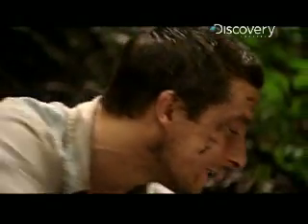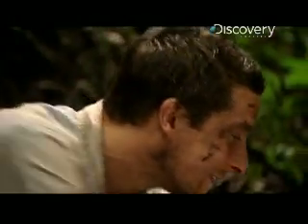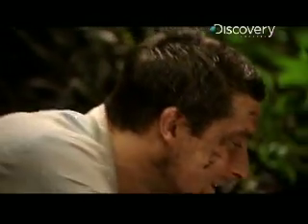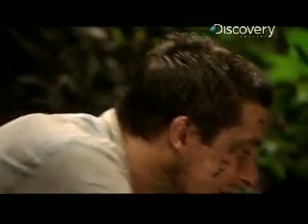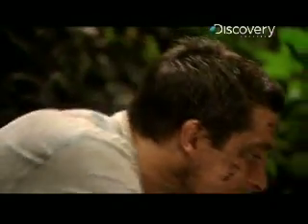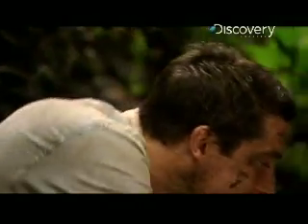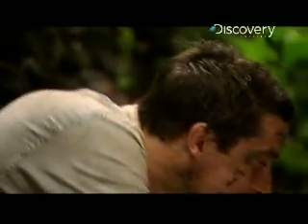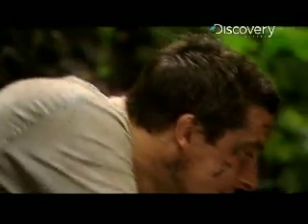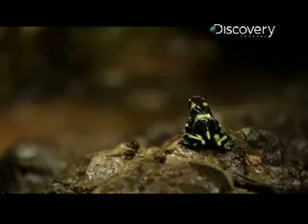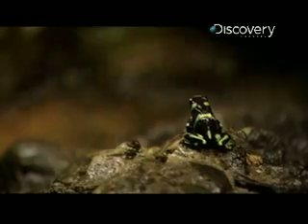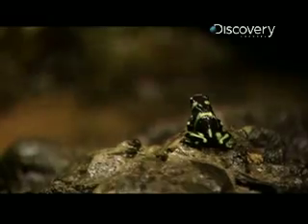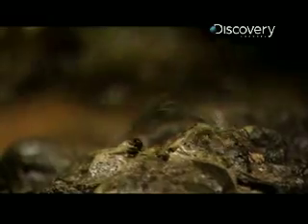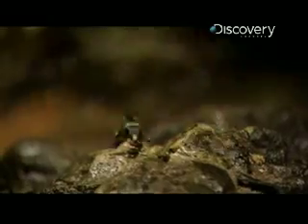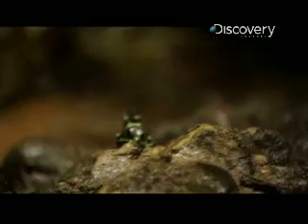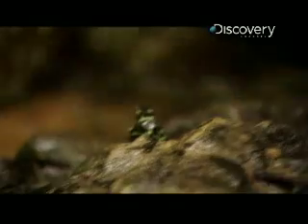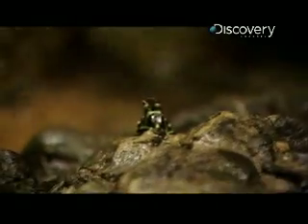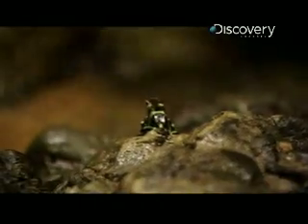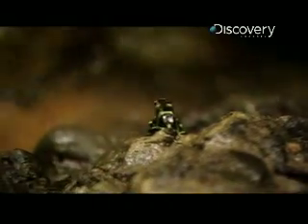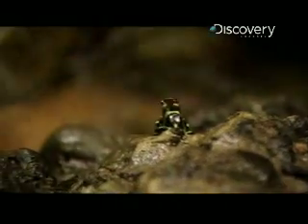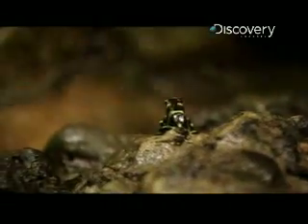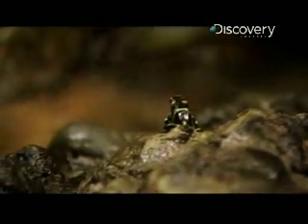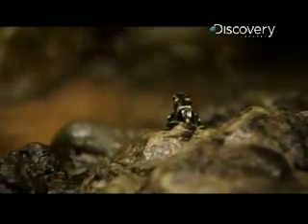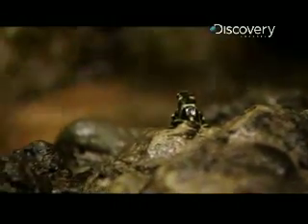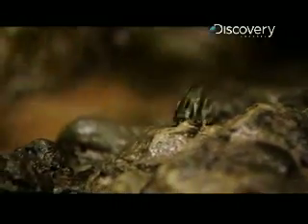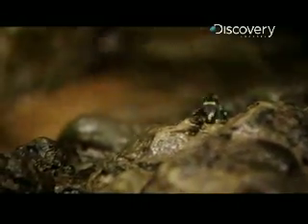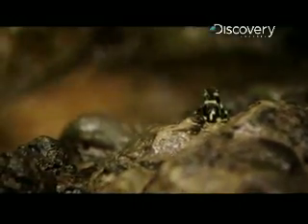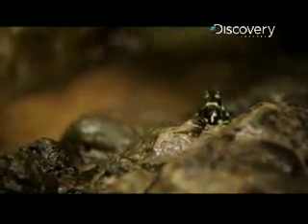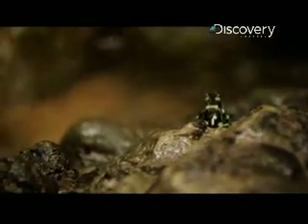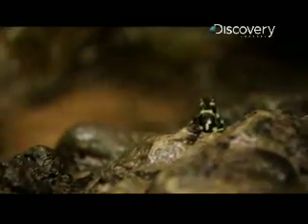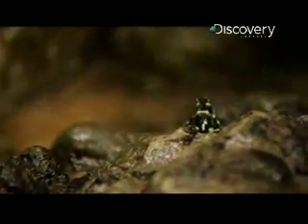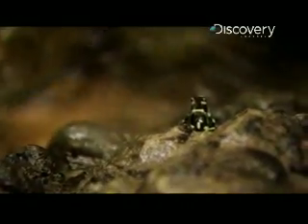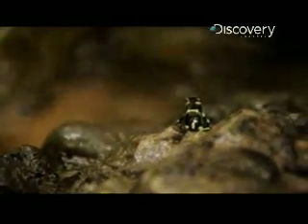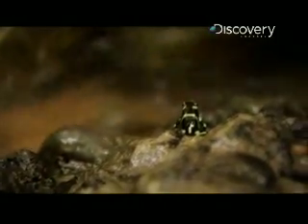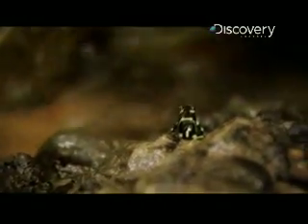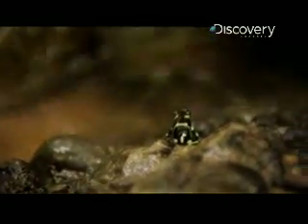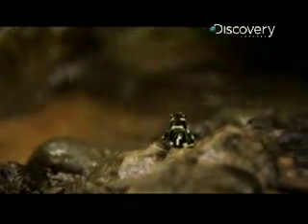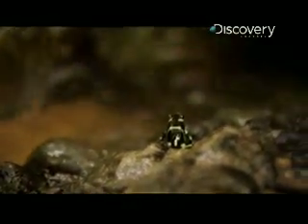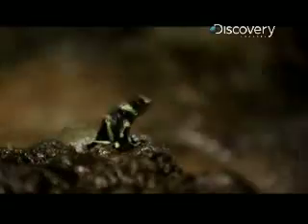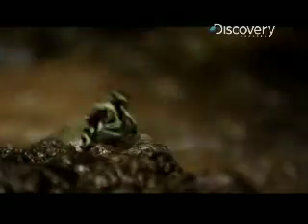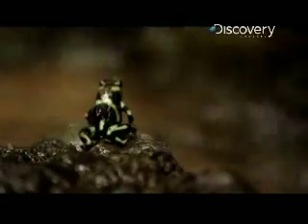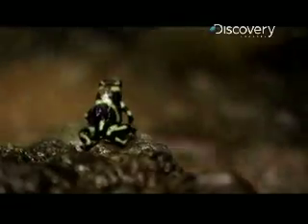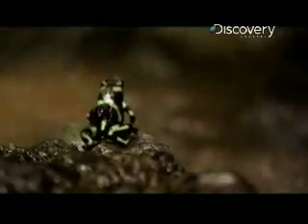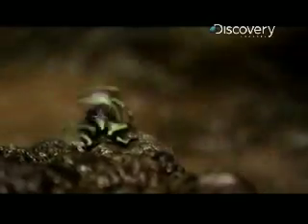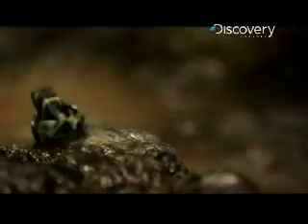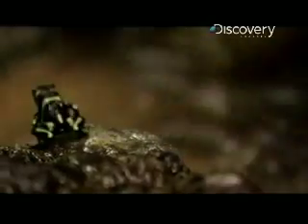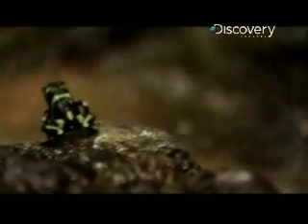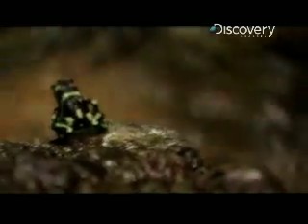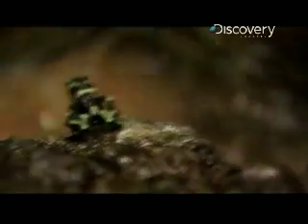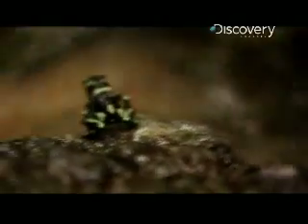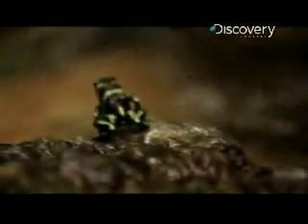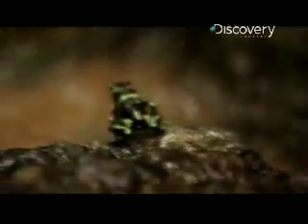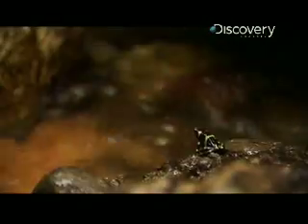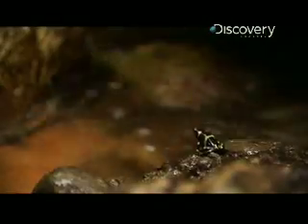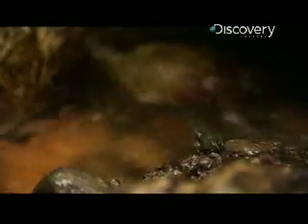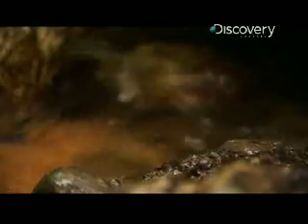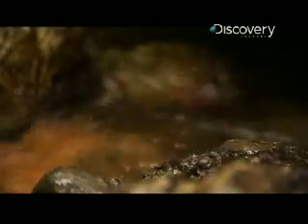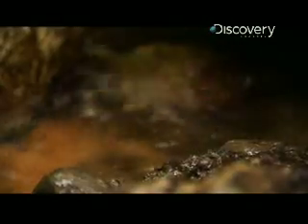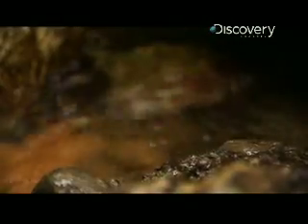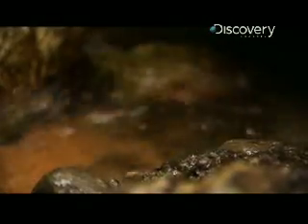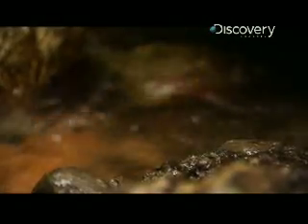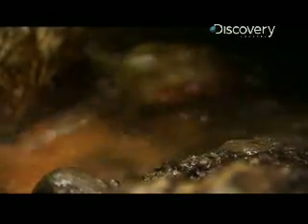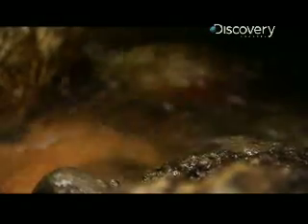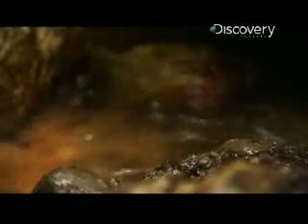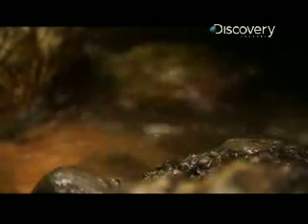This little guy is known as a poison dart frog. In Colombia, they use the toxins from their skin to make poison darts.